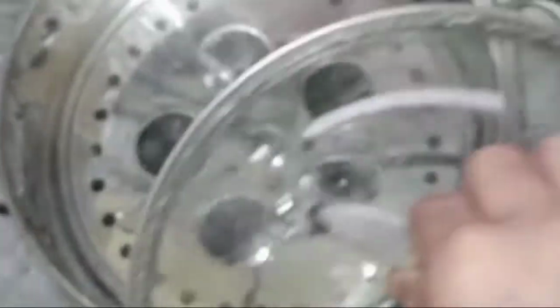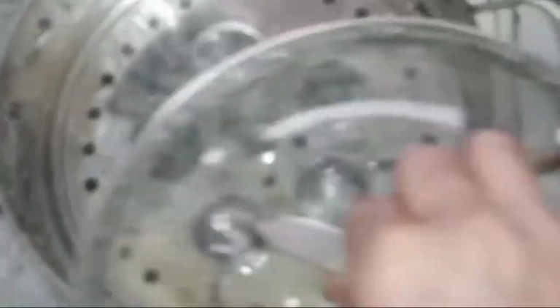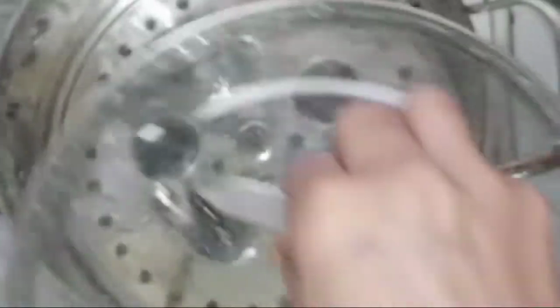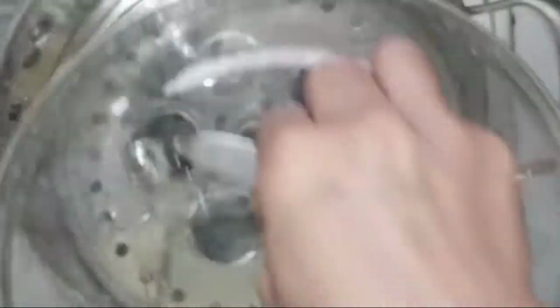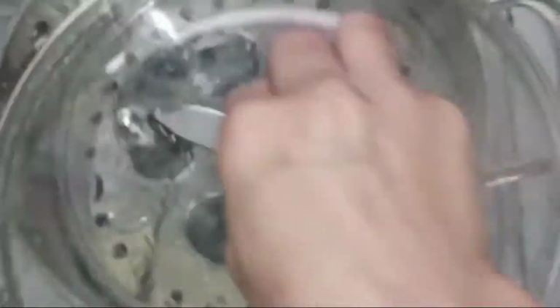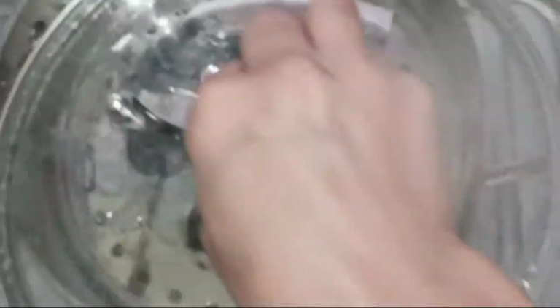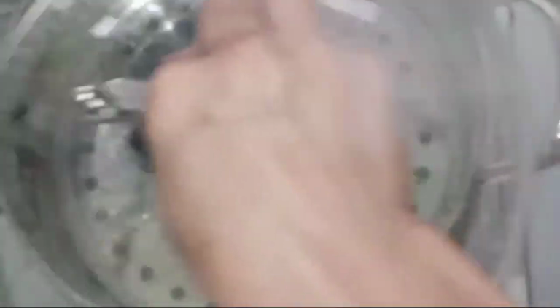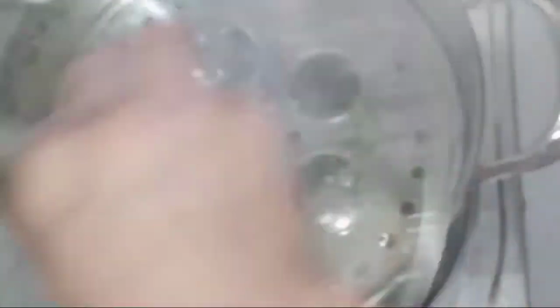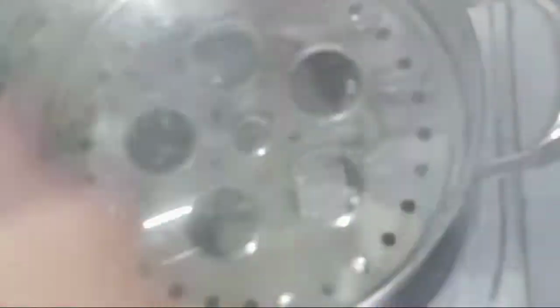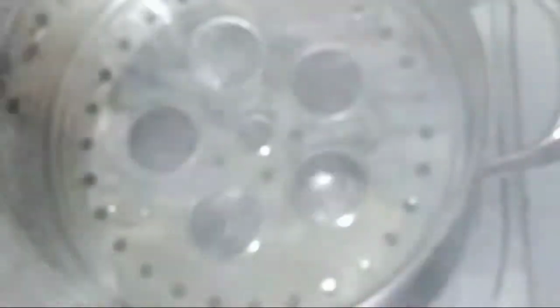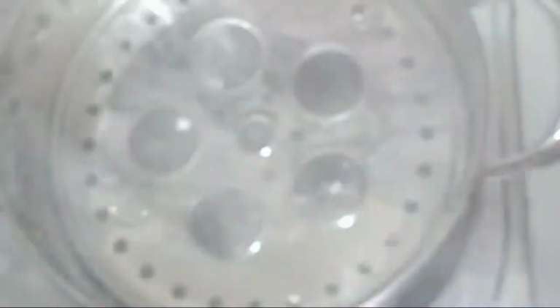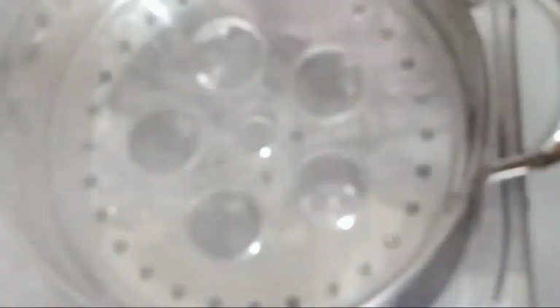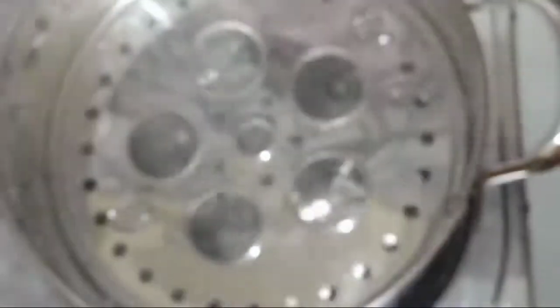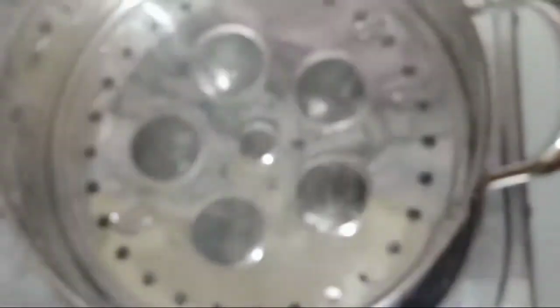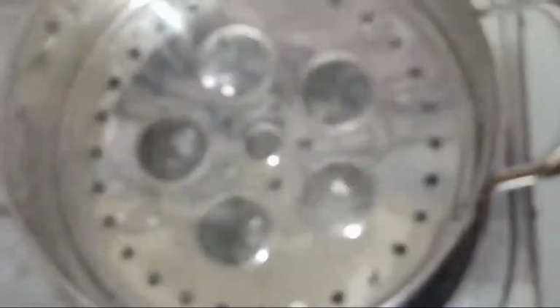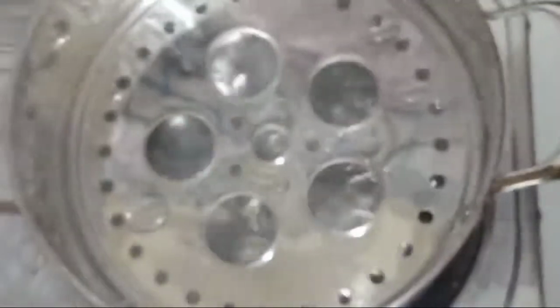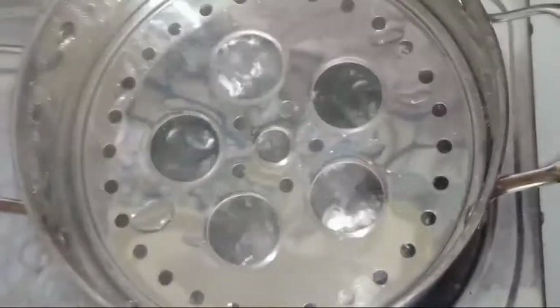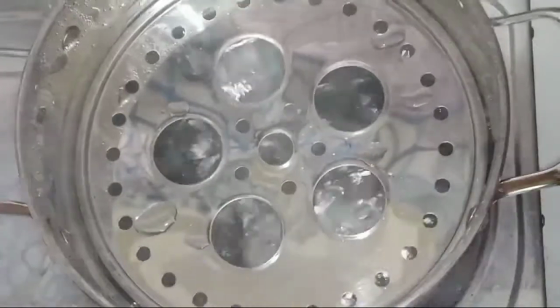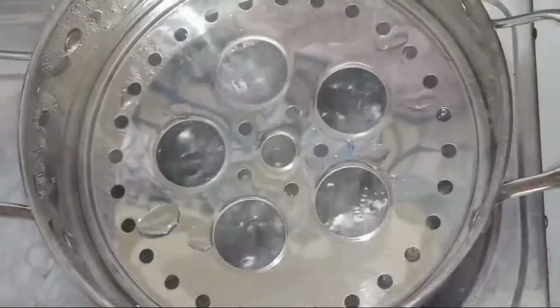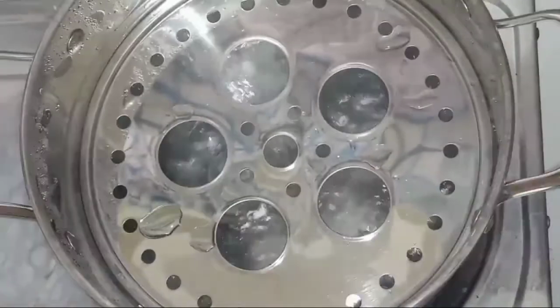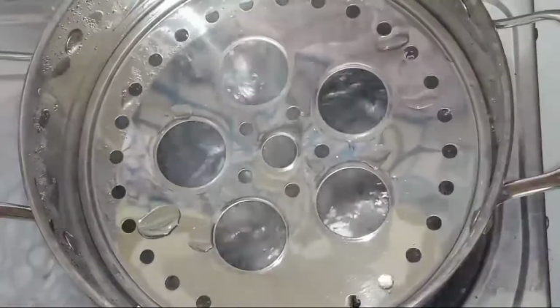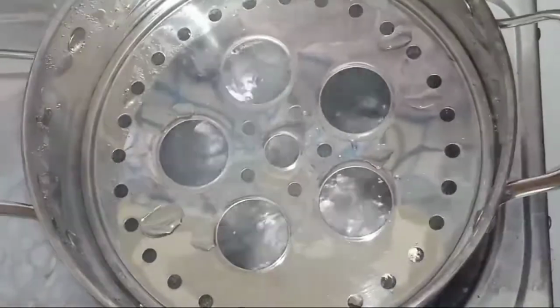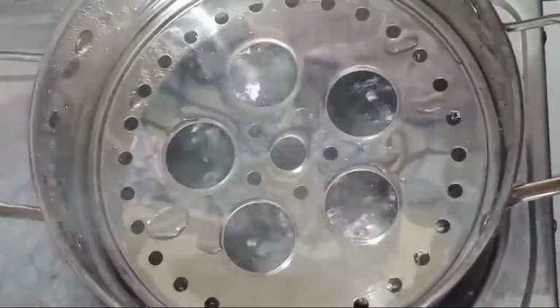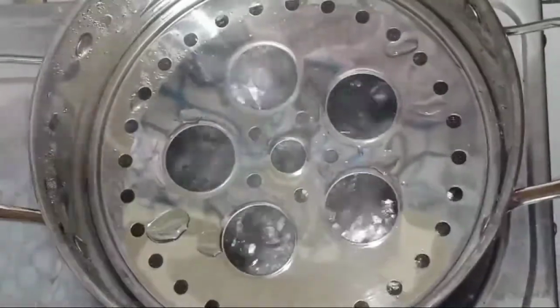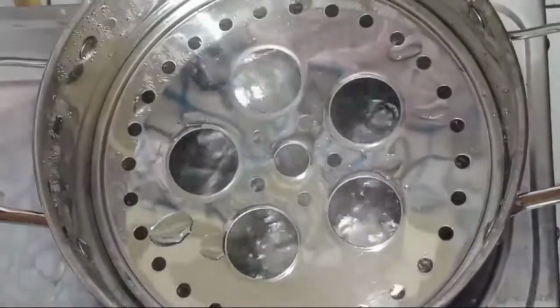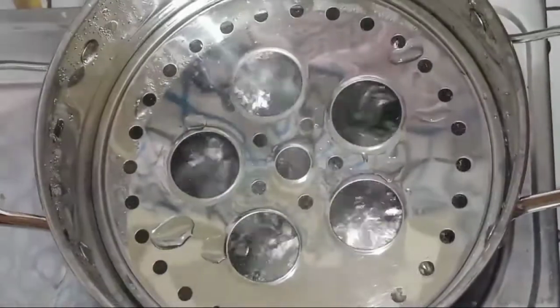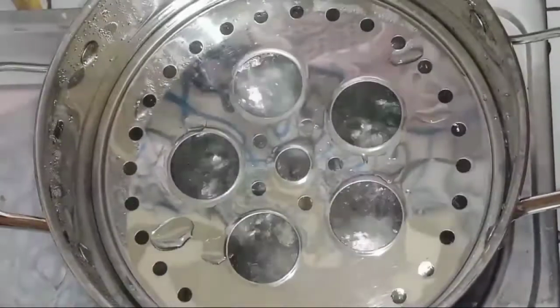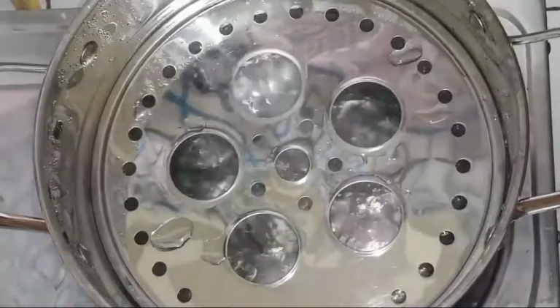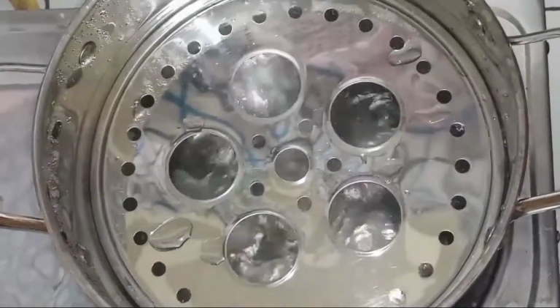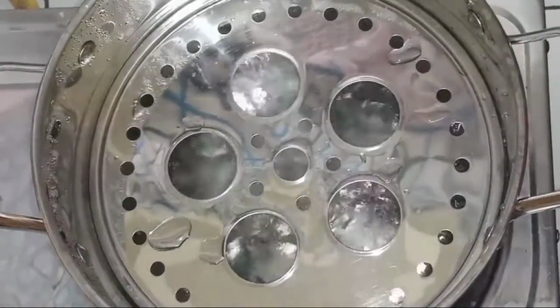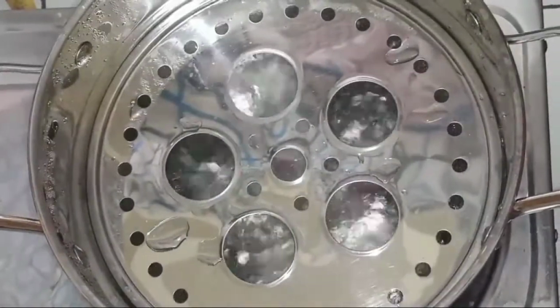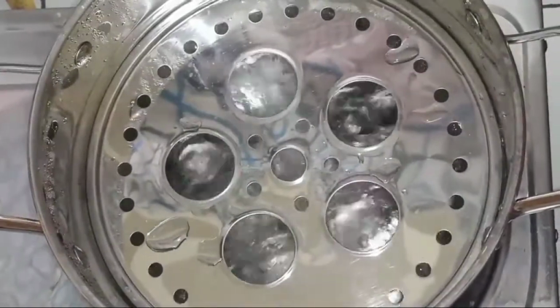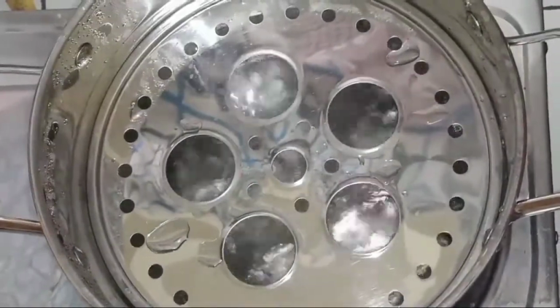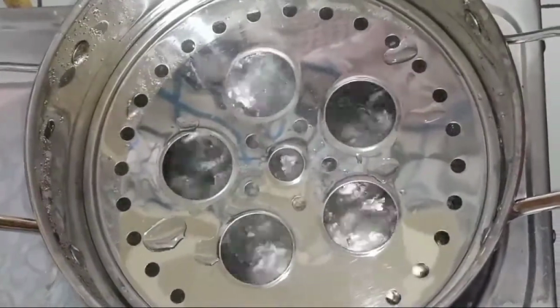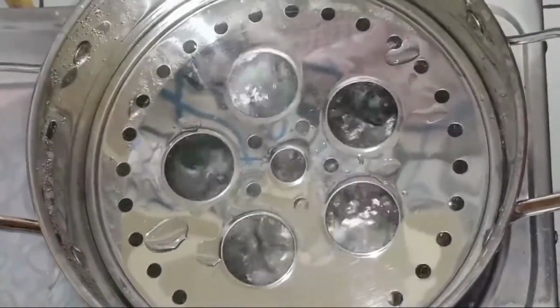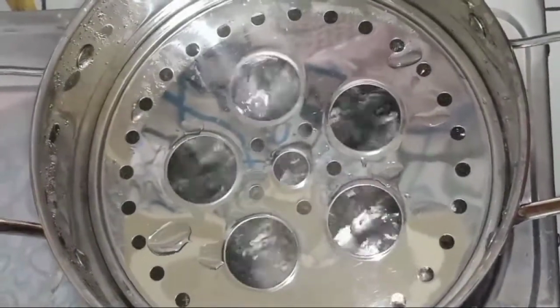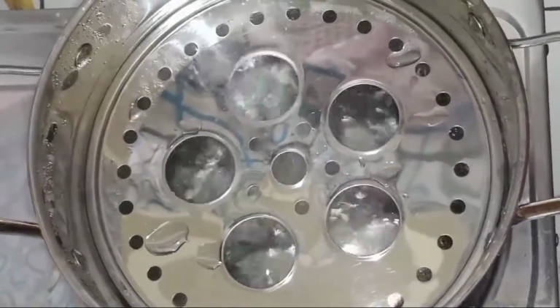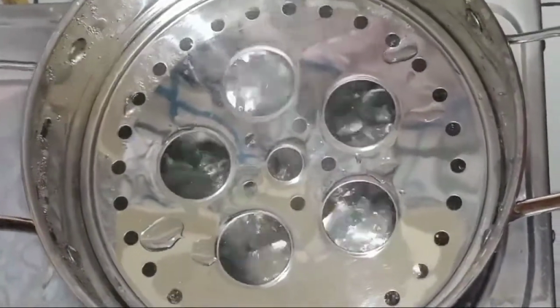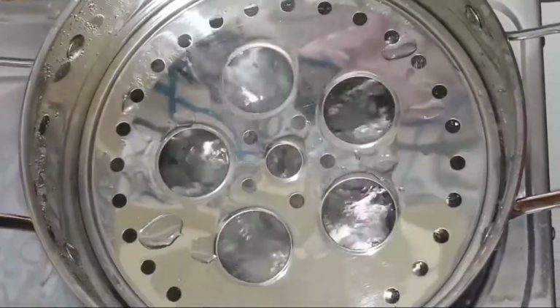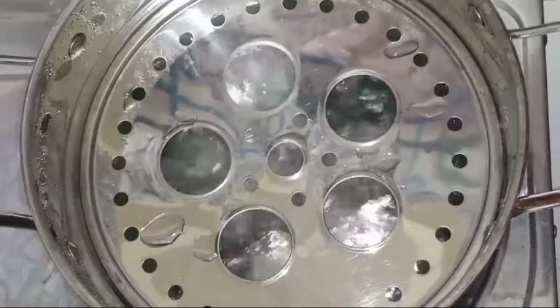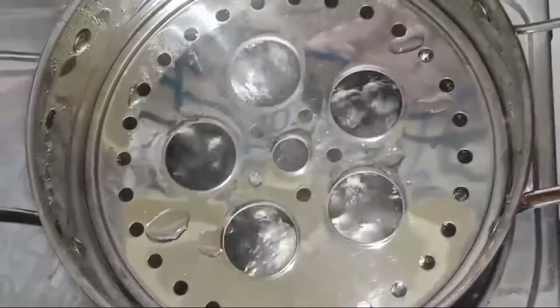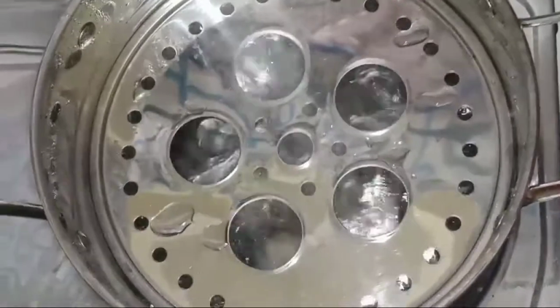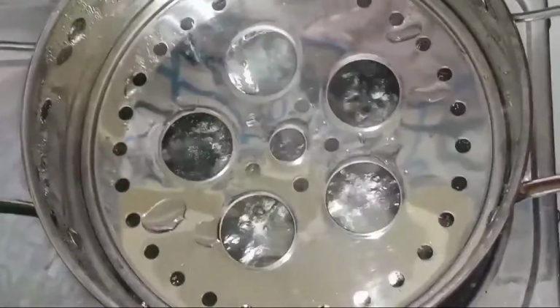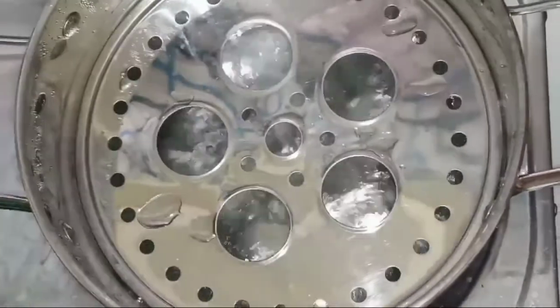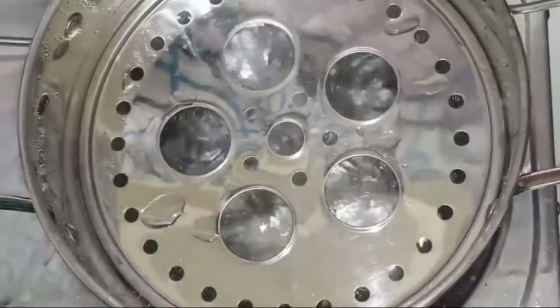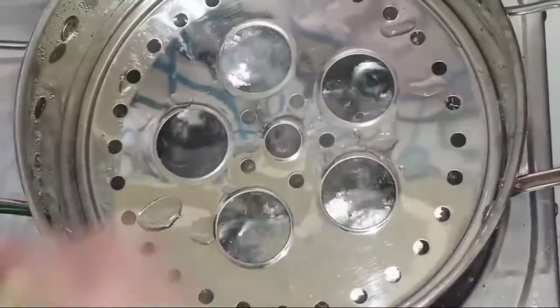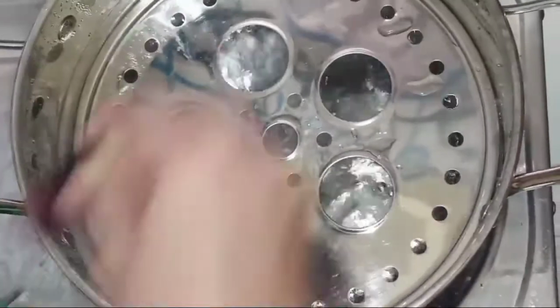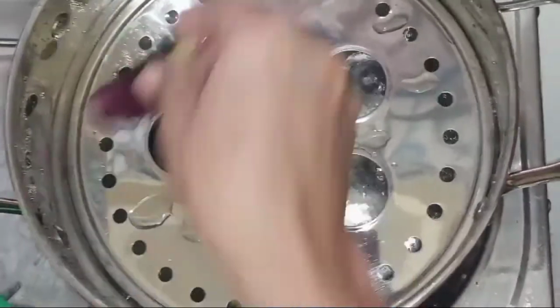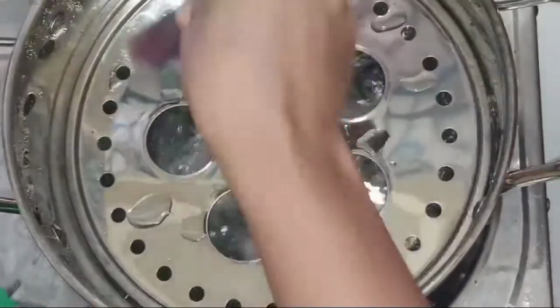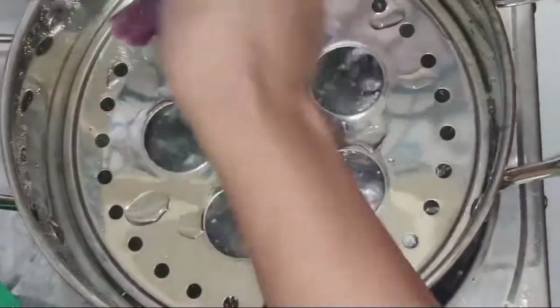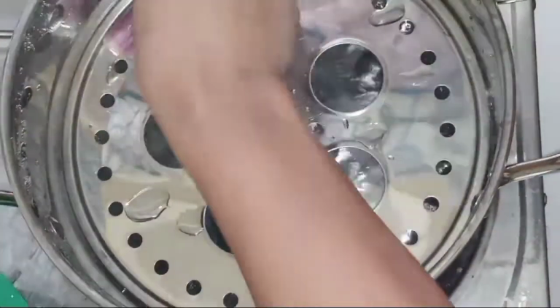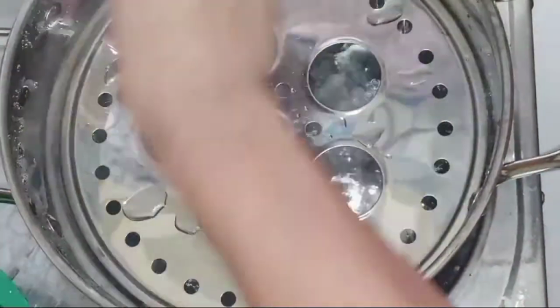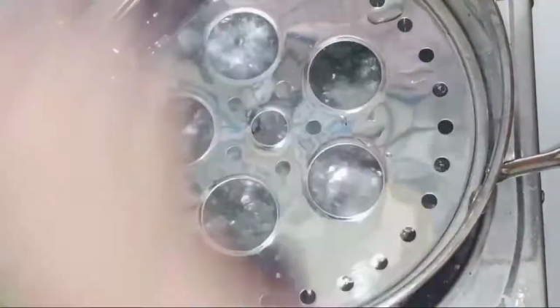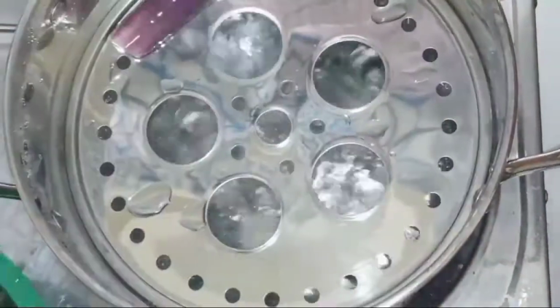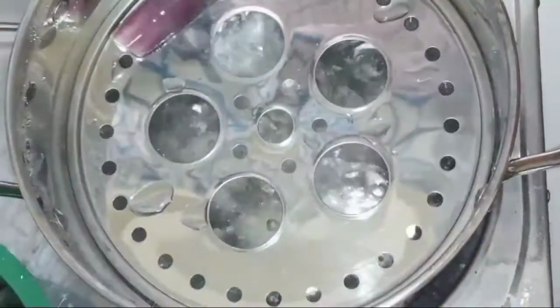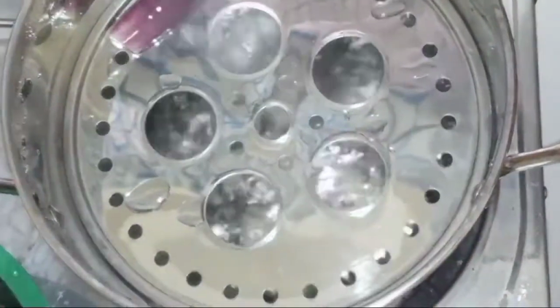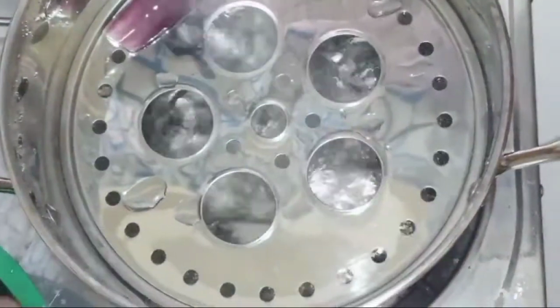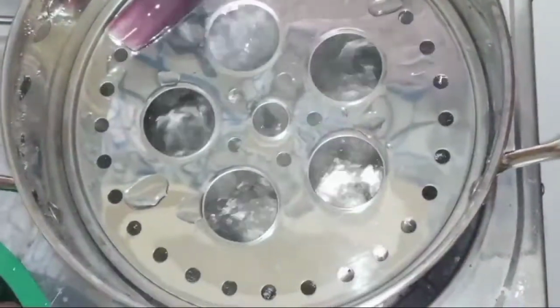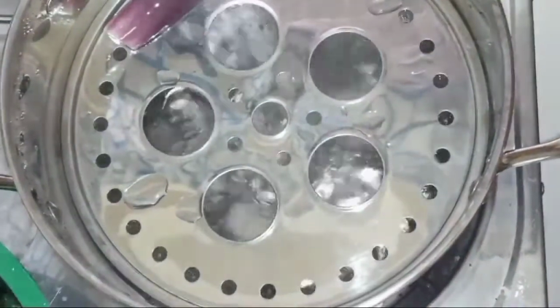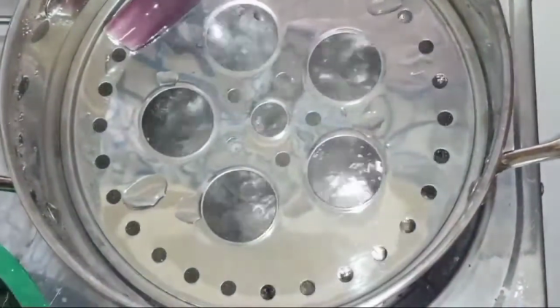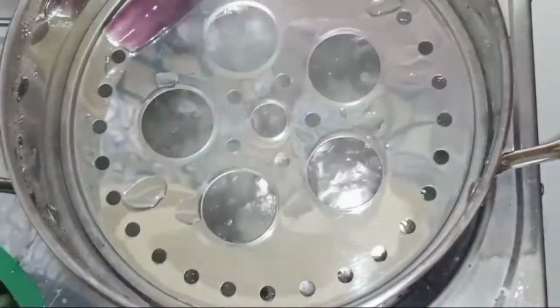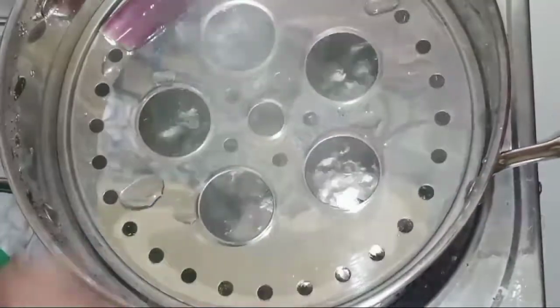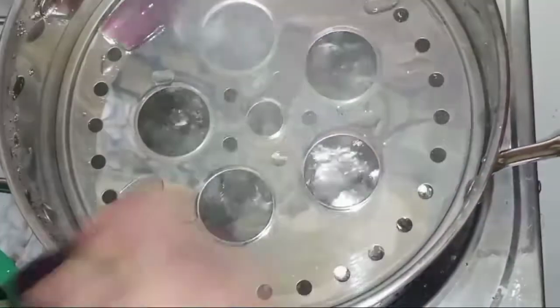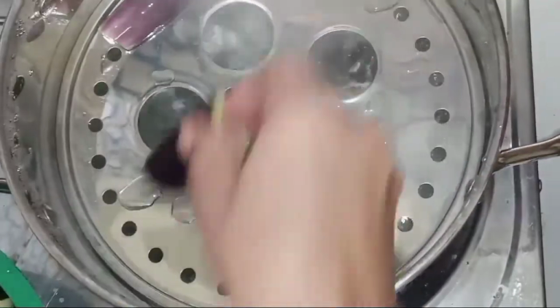Ayan, kumukulo na yung tubig. Kaya ilalagay ko na yung talong — mainit!